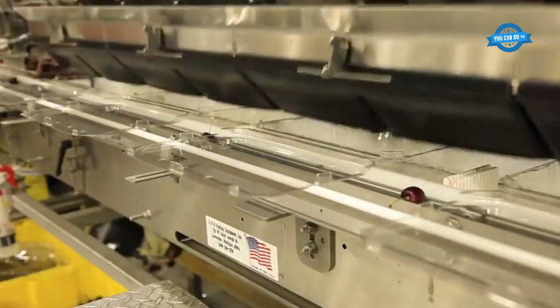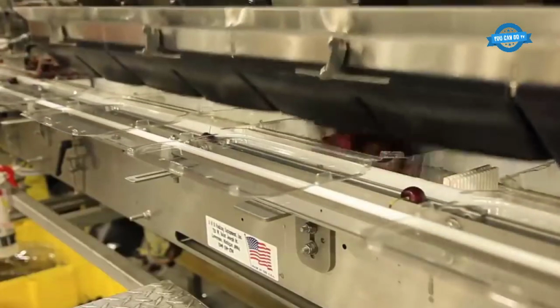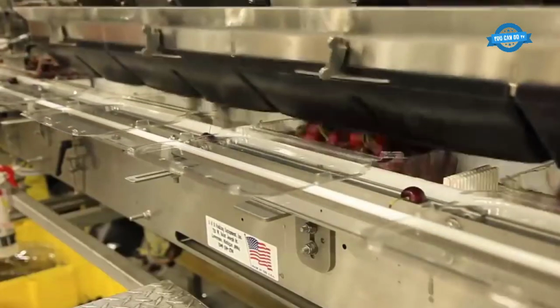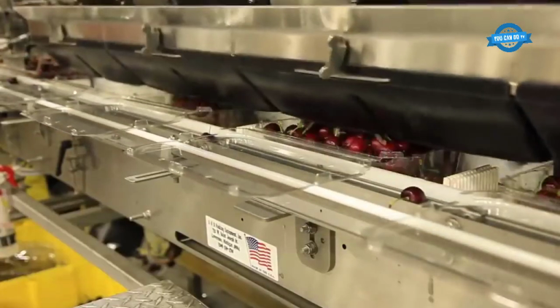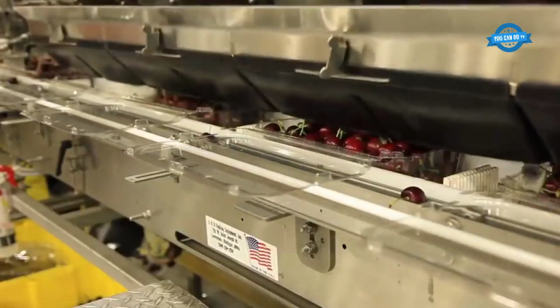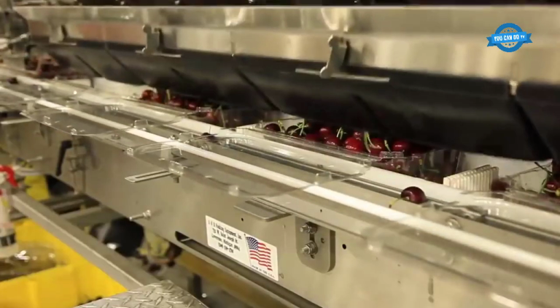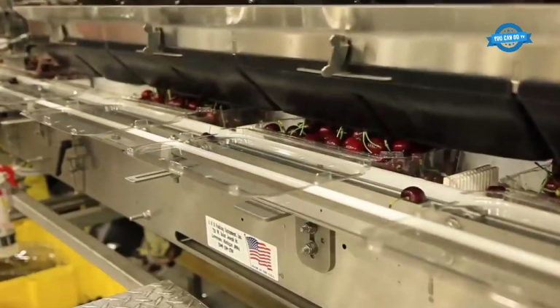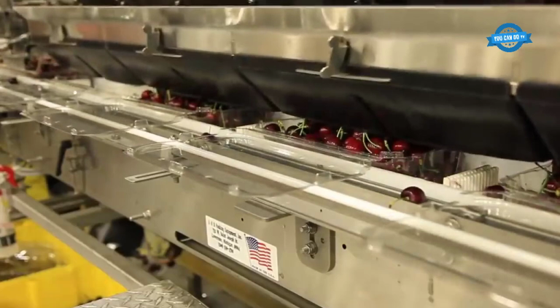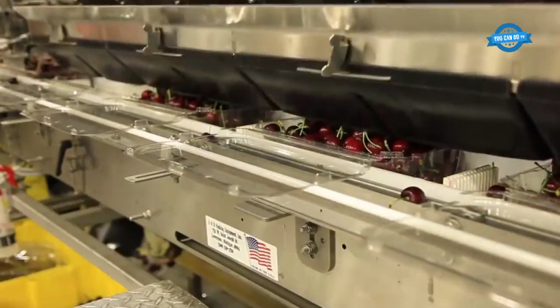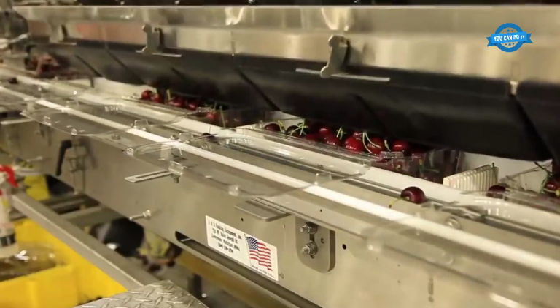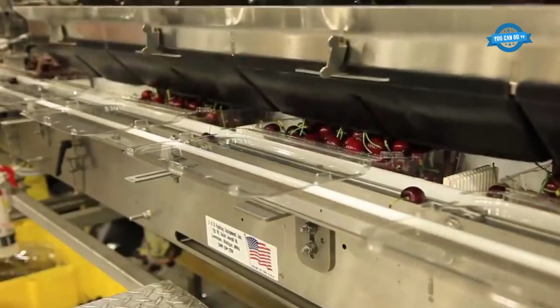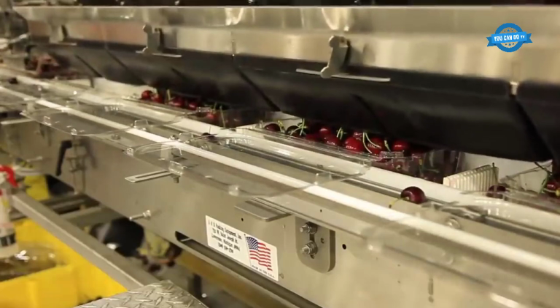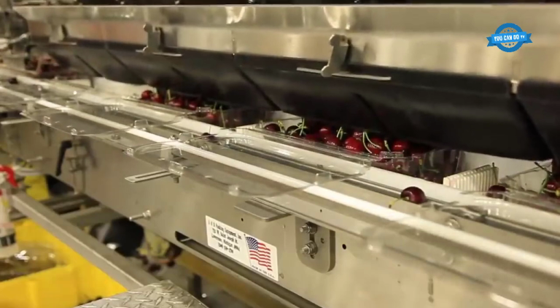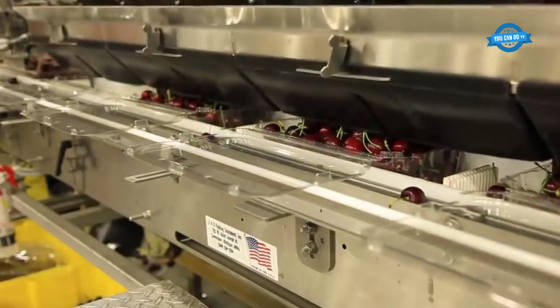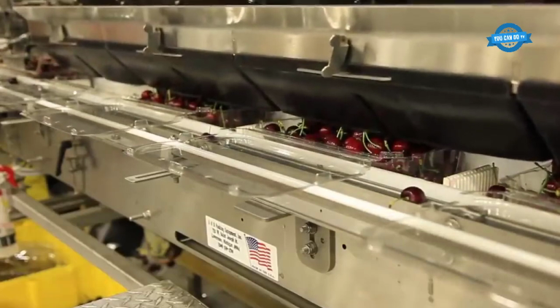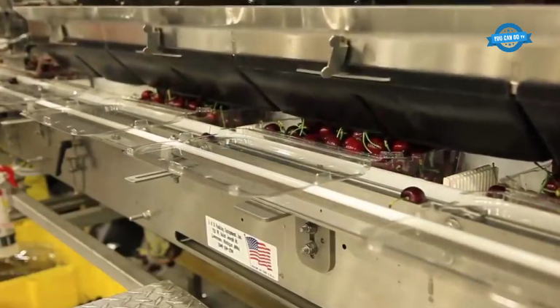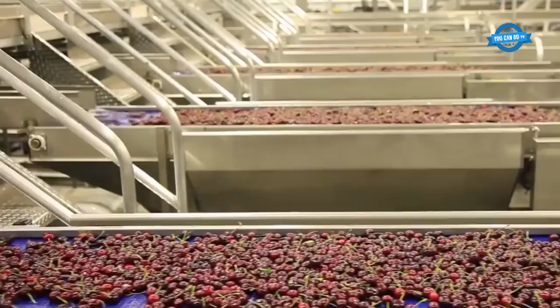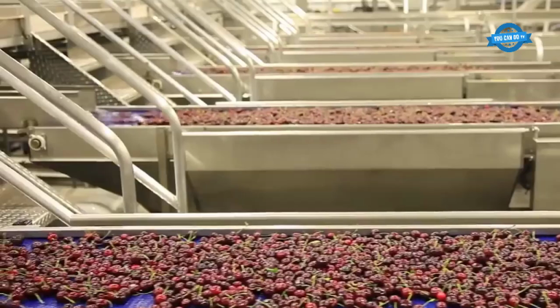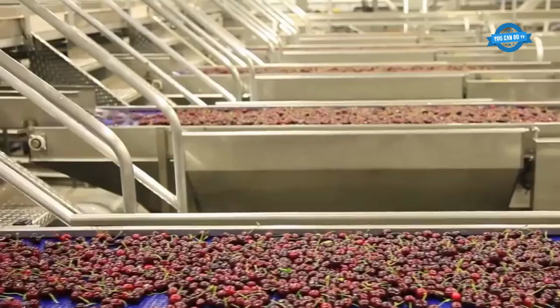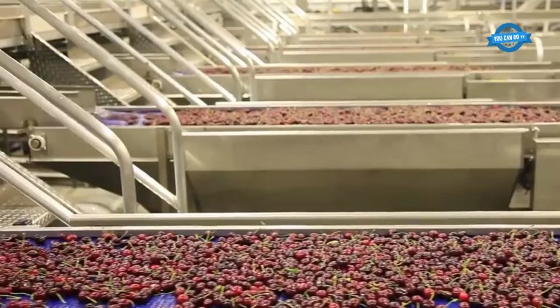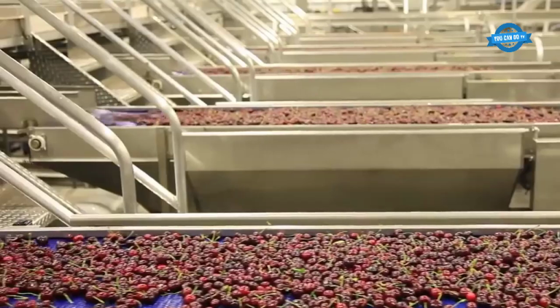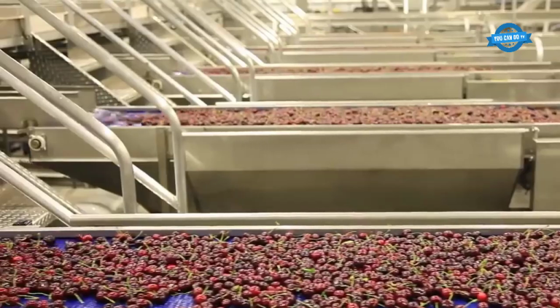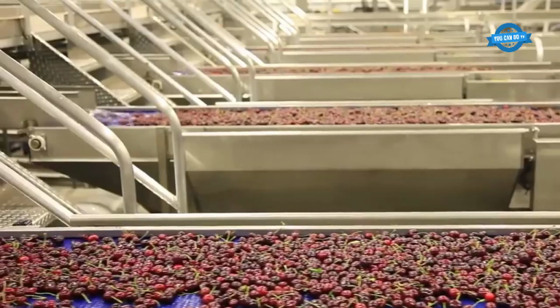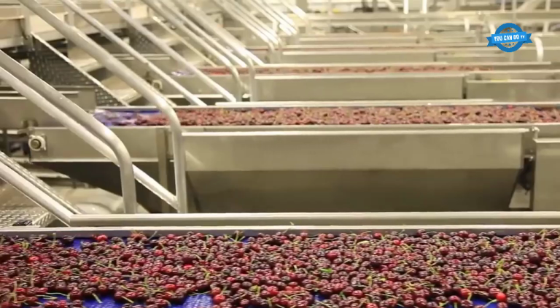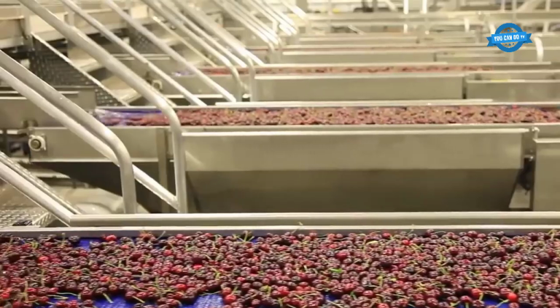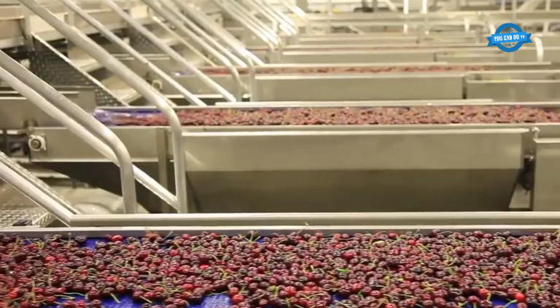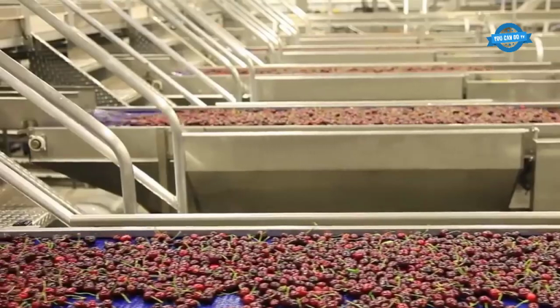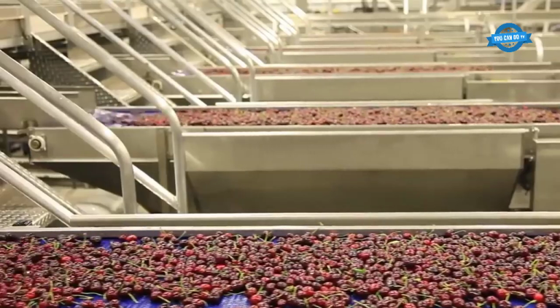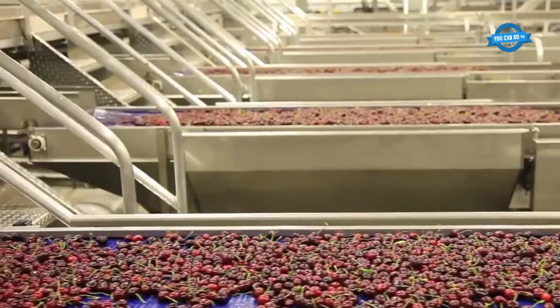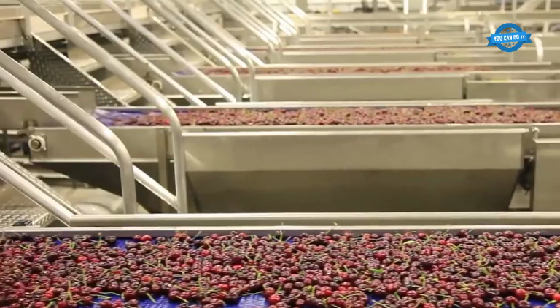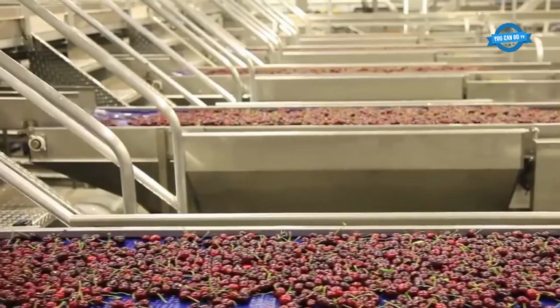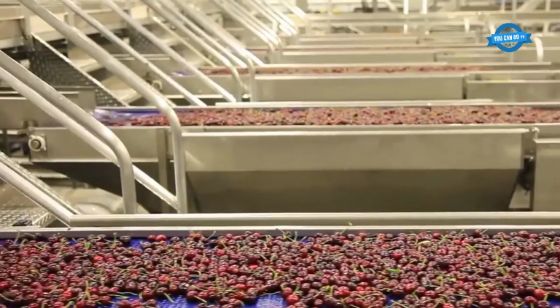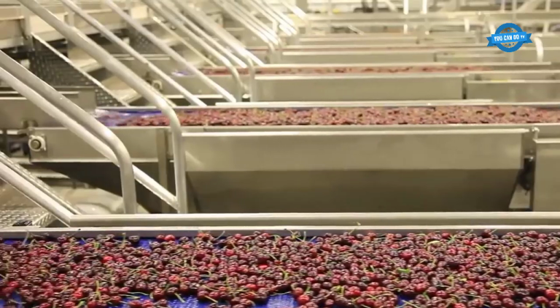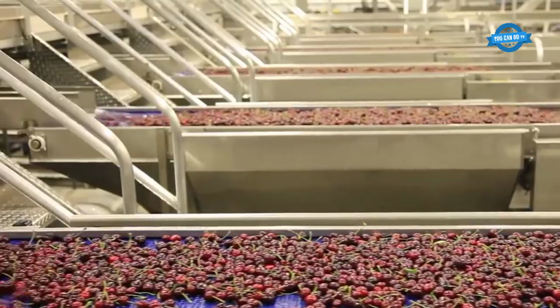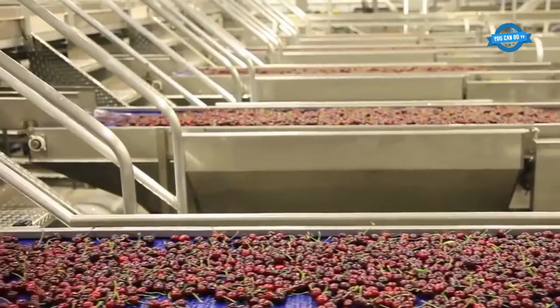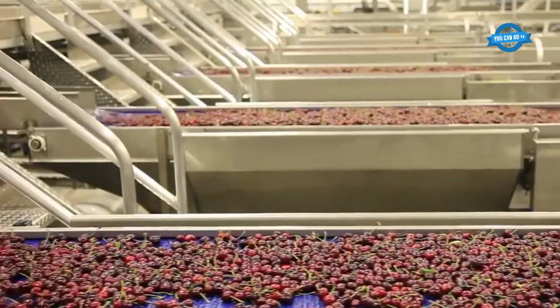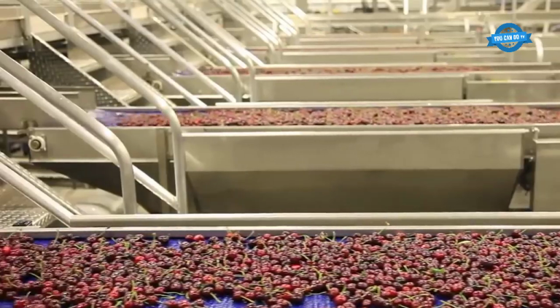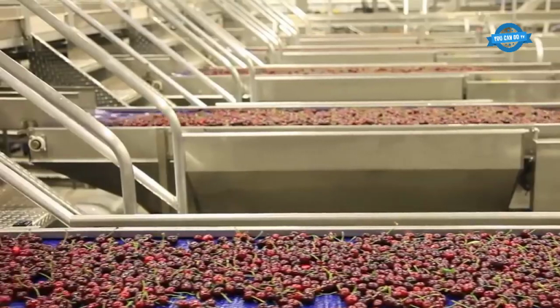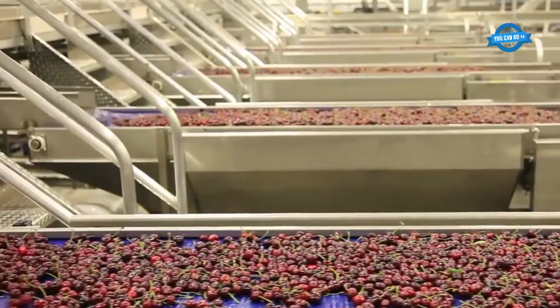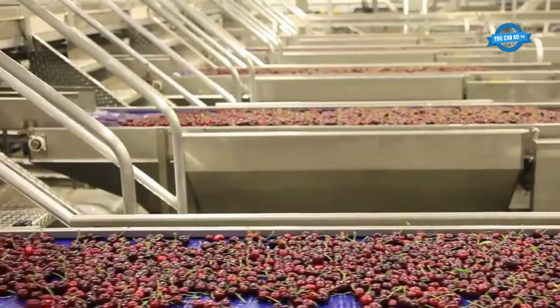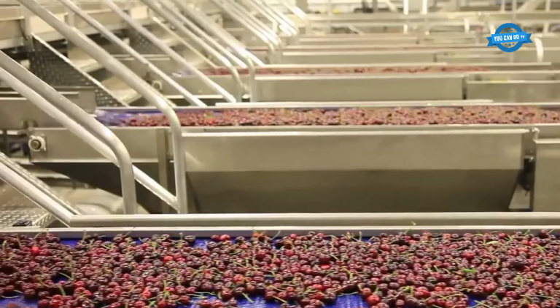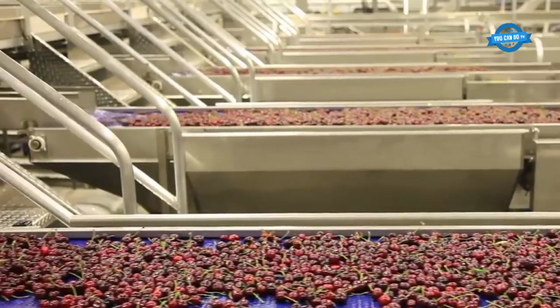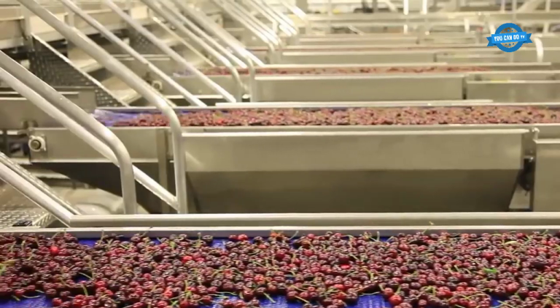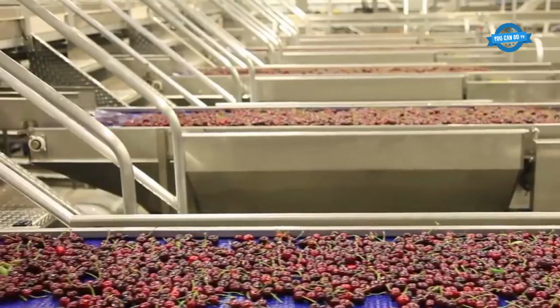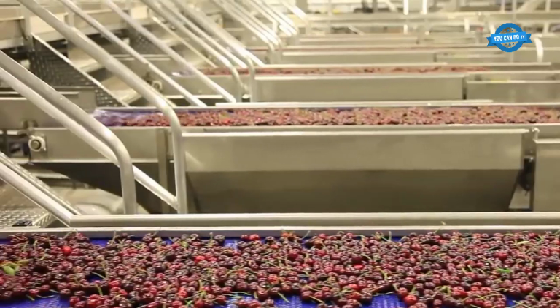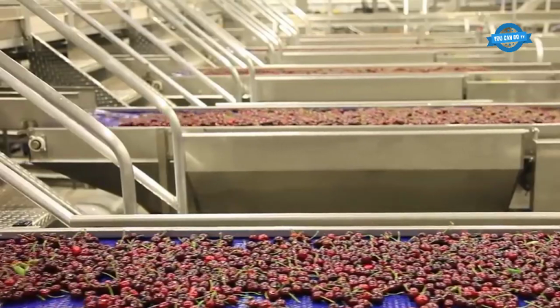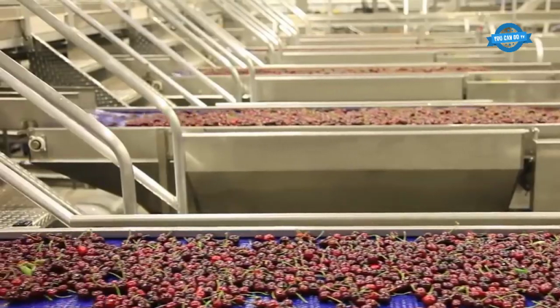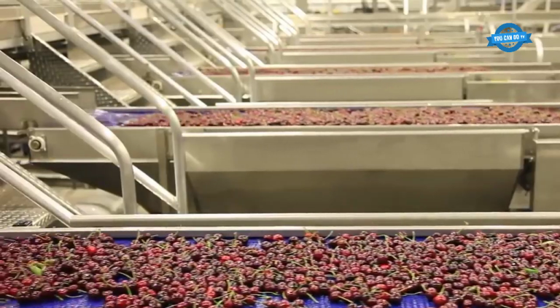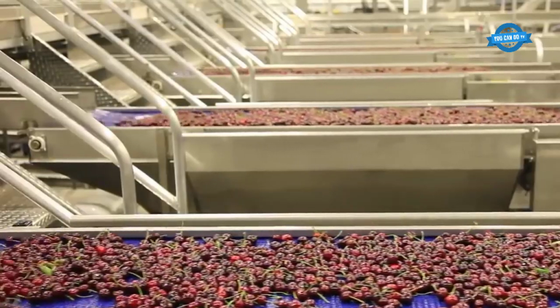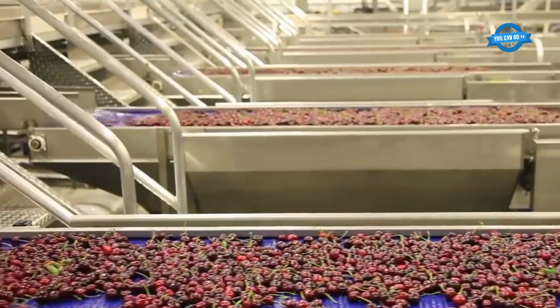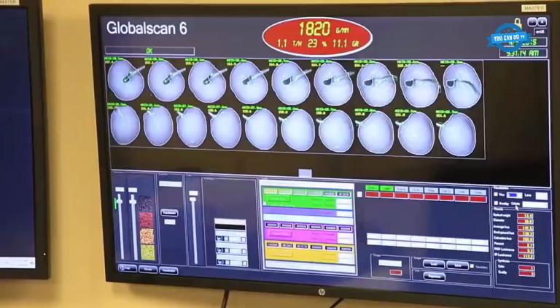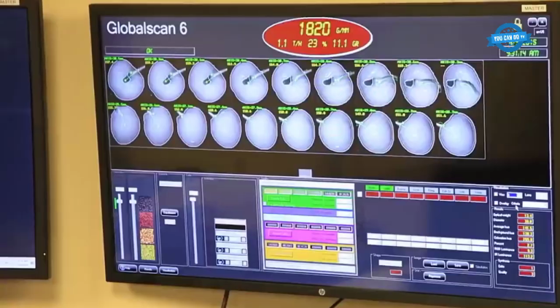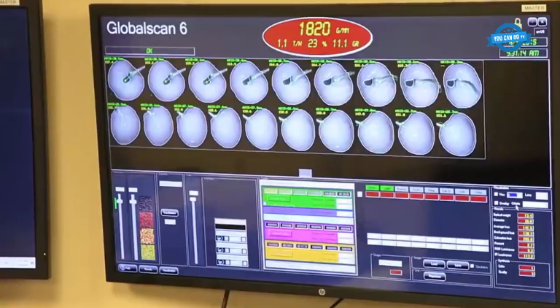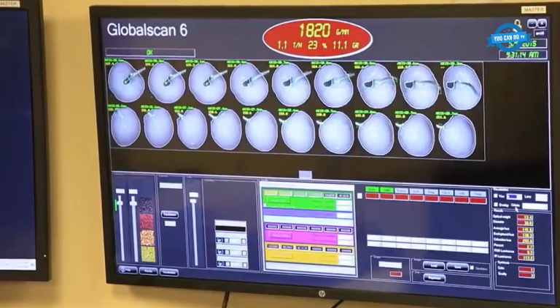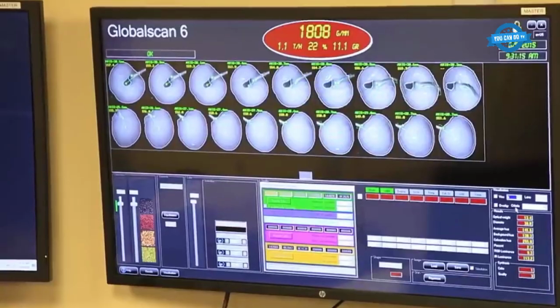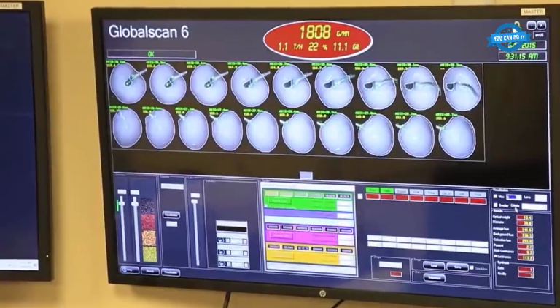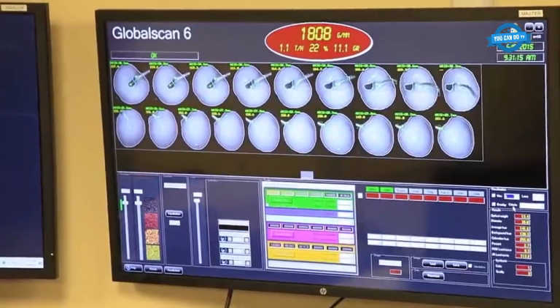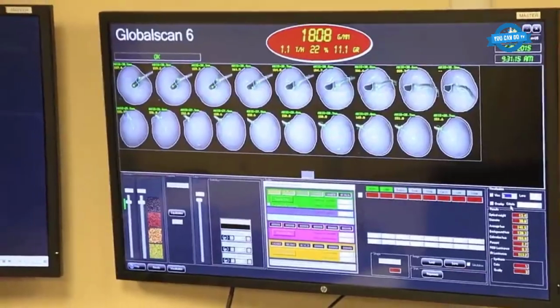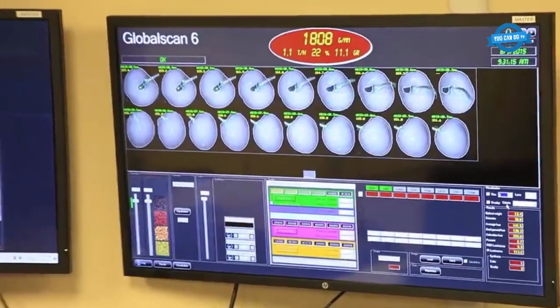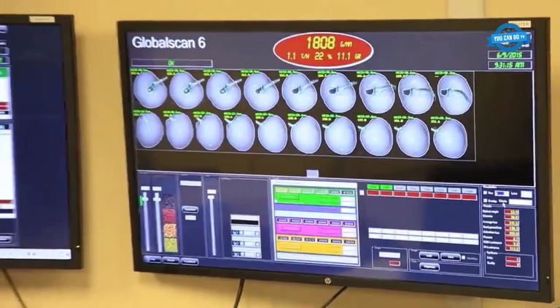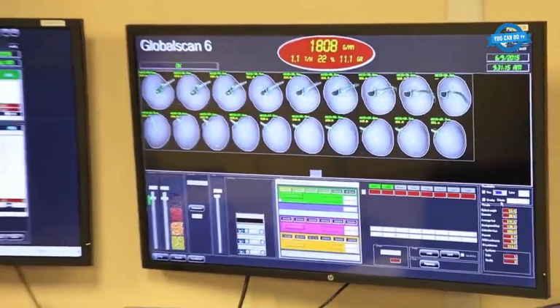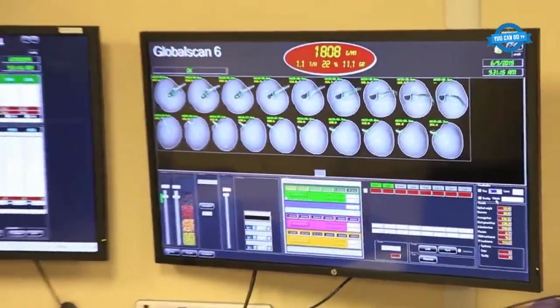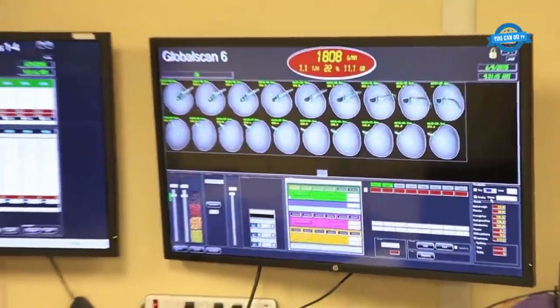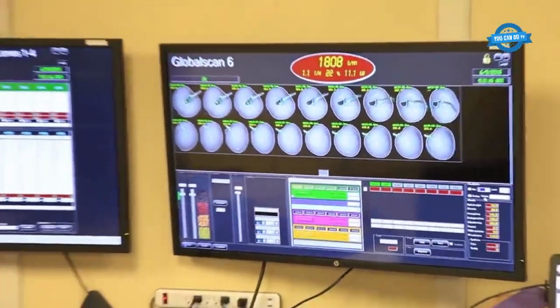The process of sorting cherries is based on size, freshness, or pestilence using the most modern technologies available today.